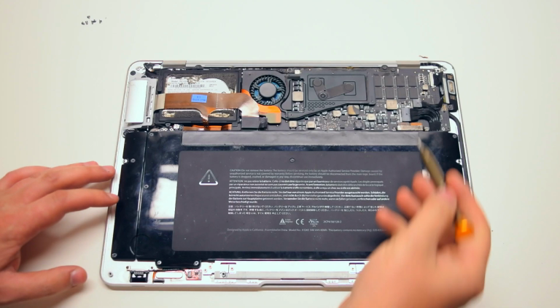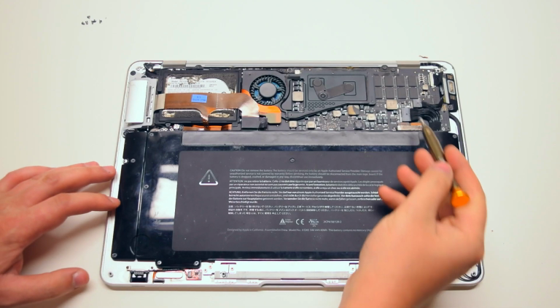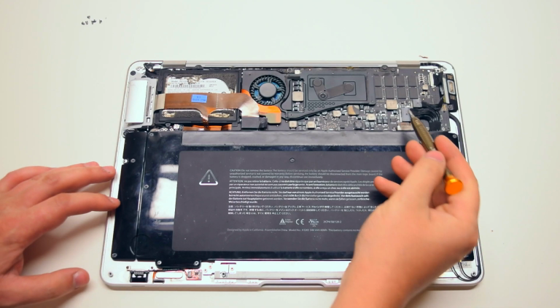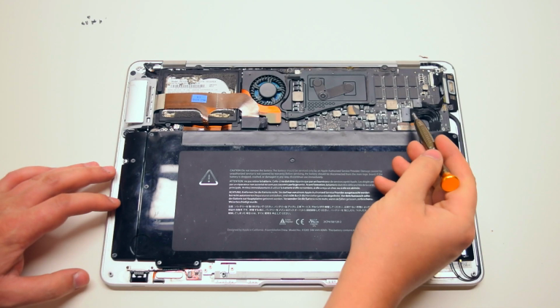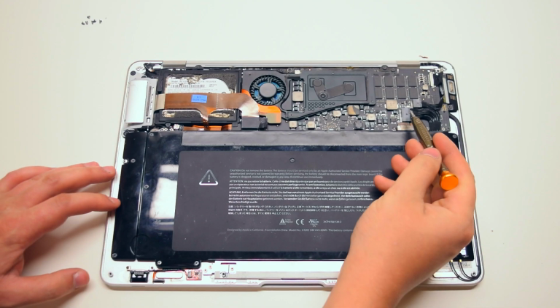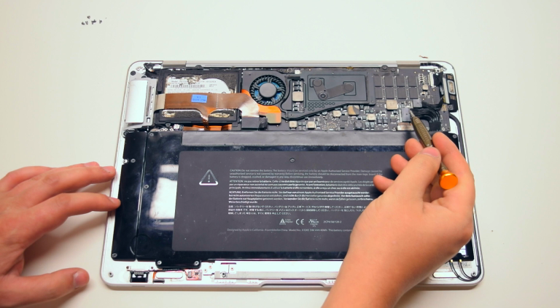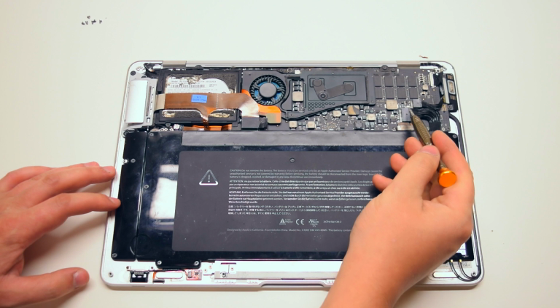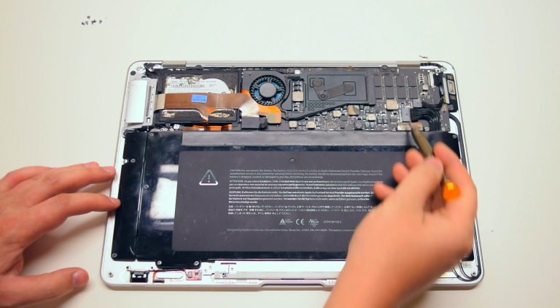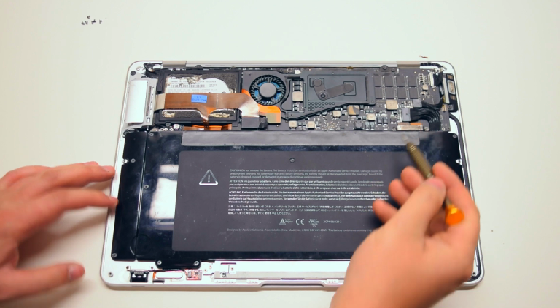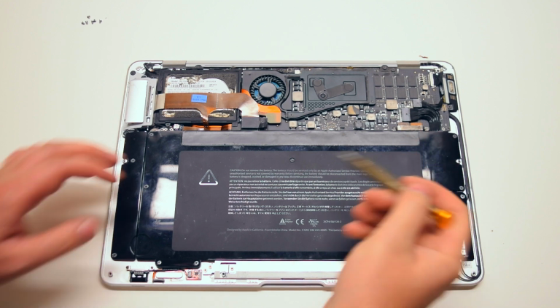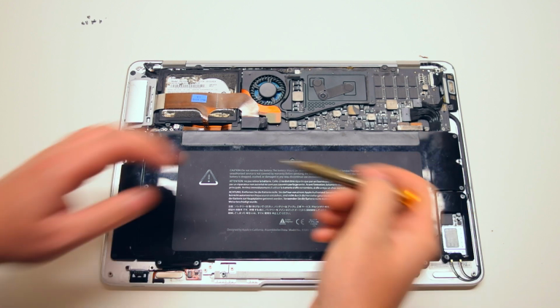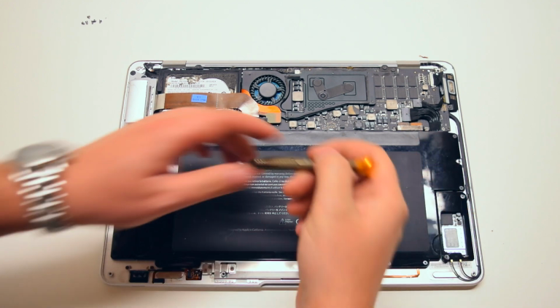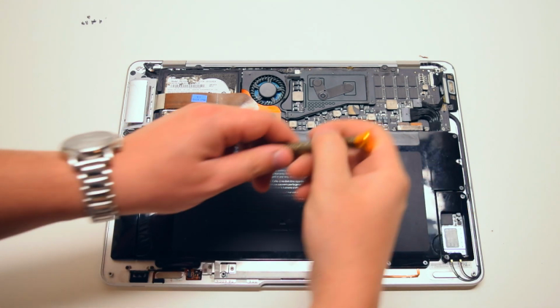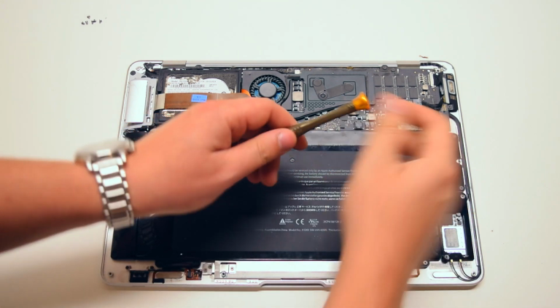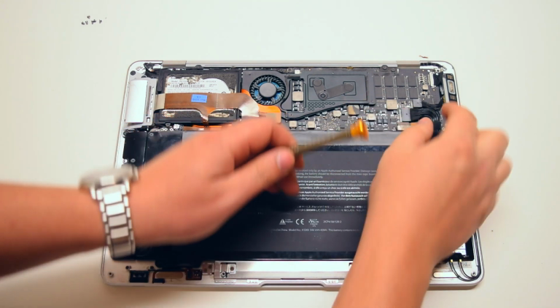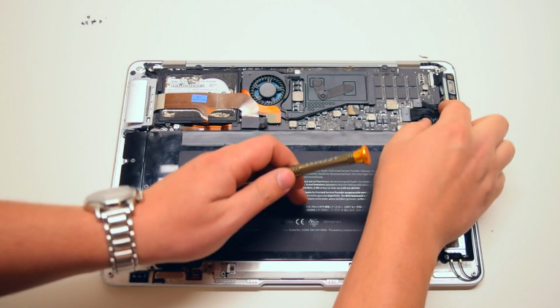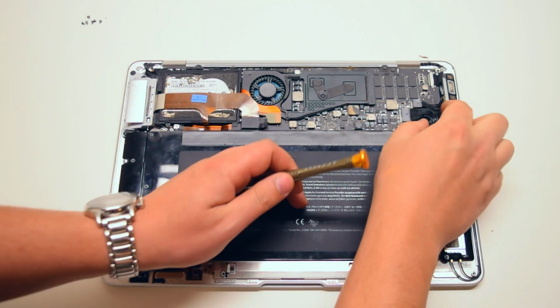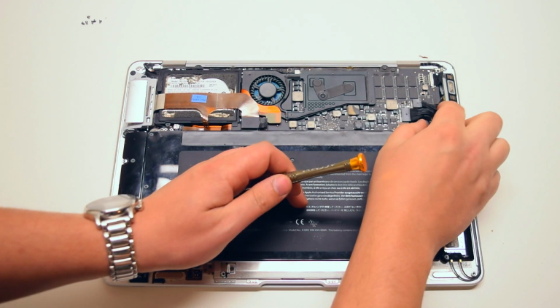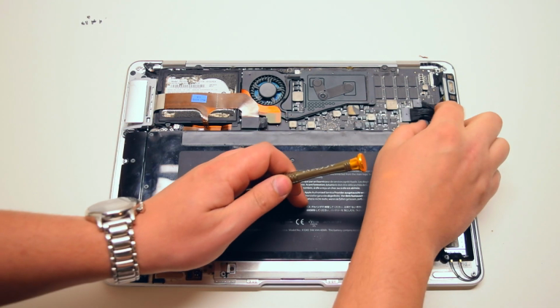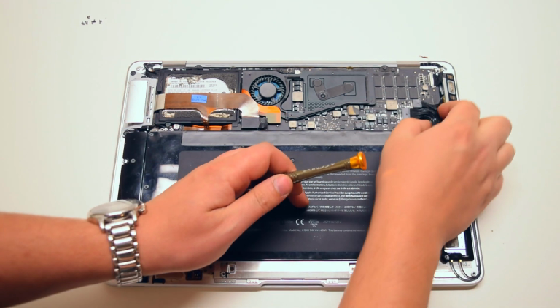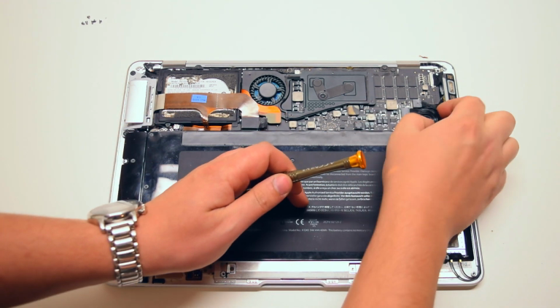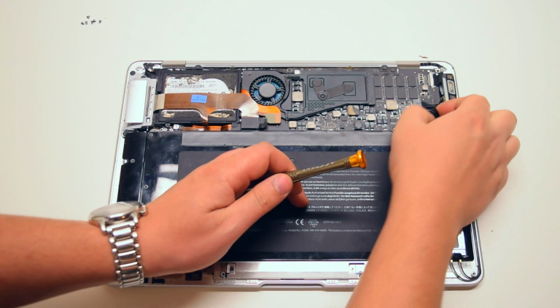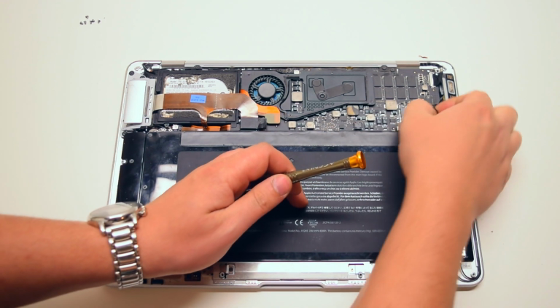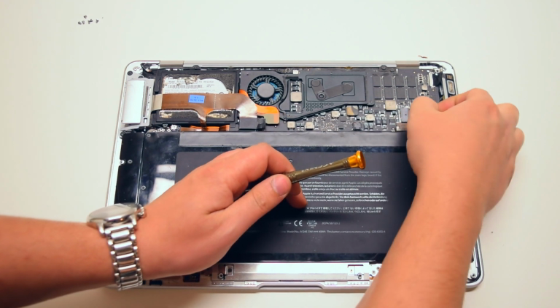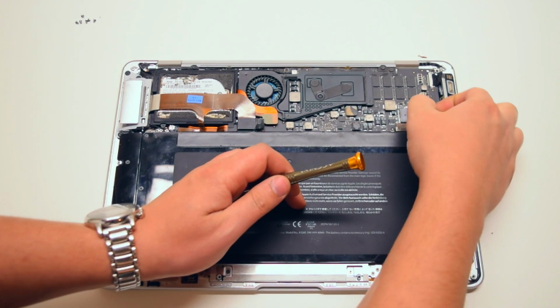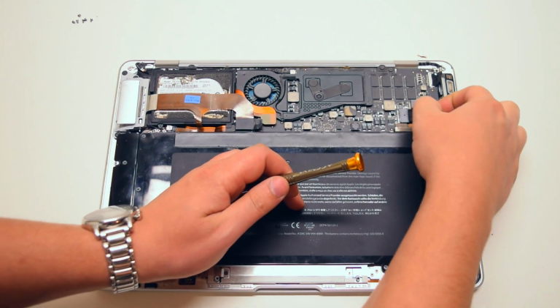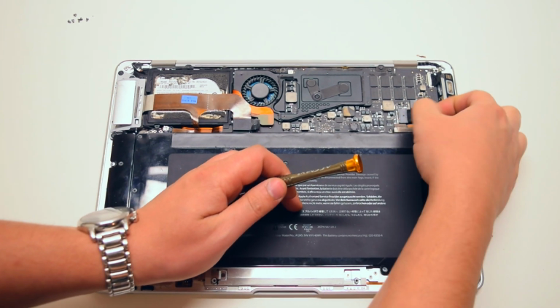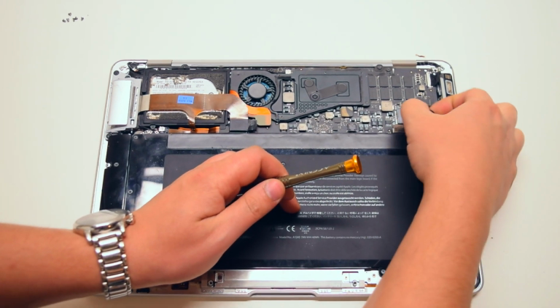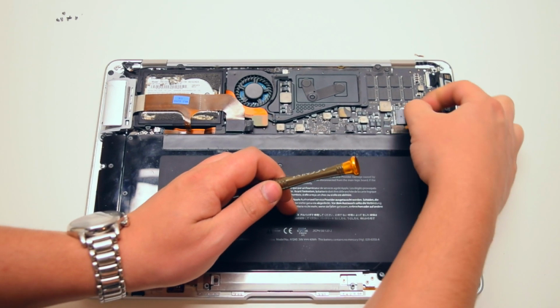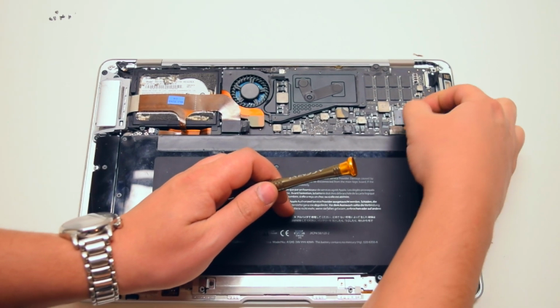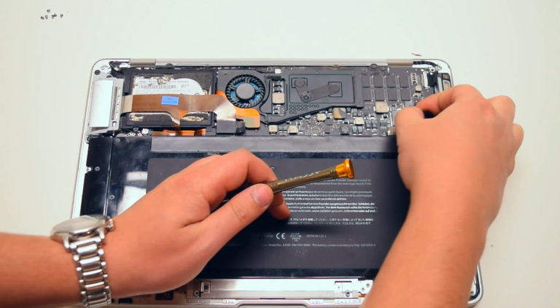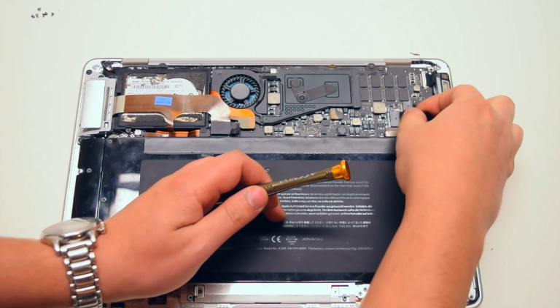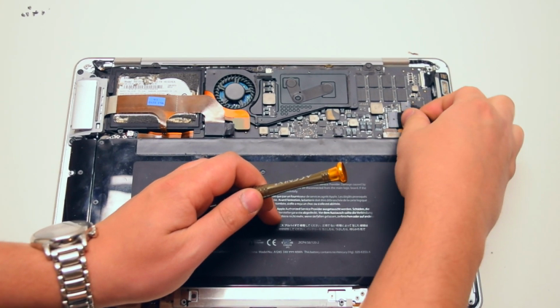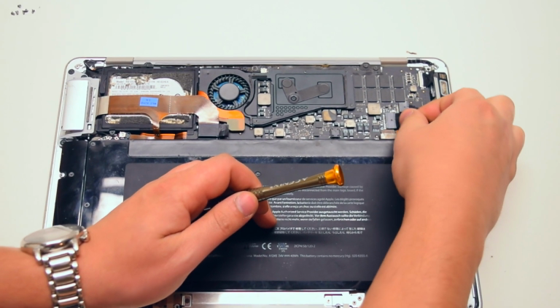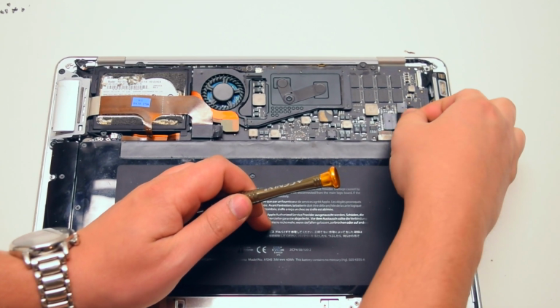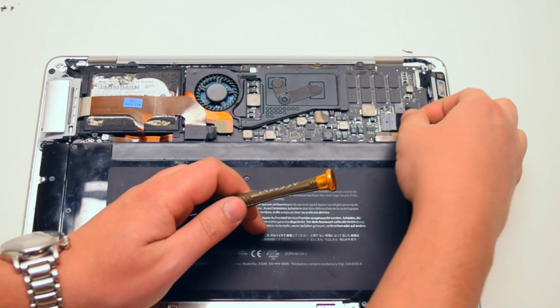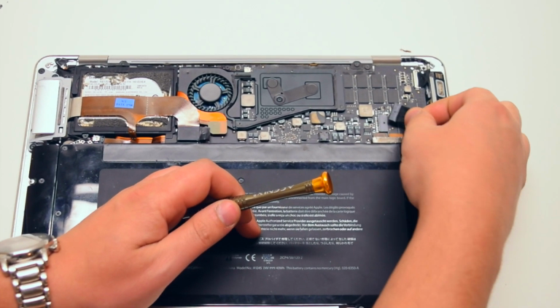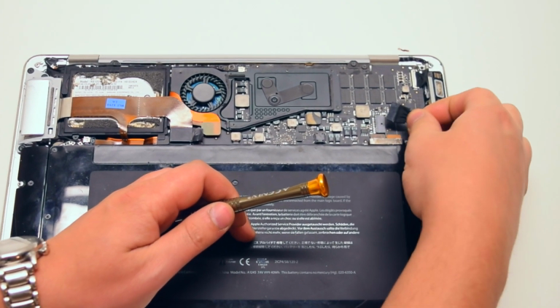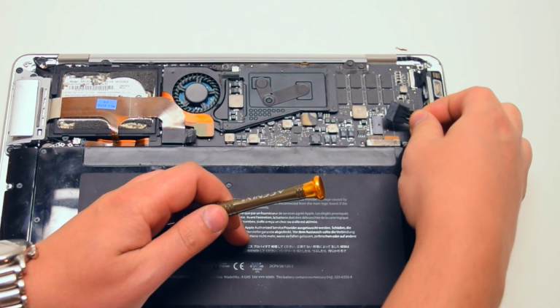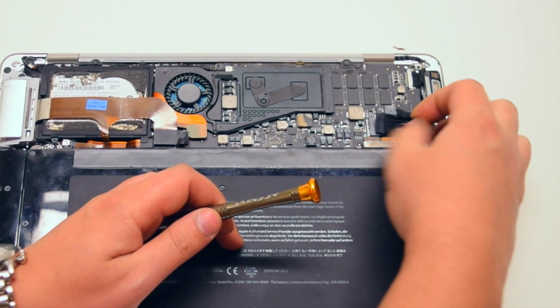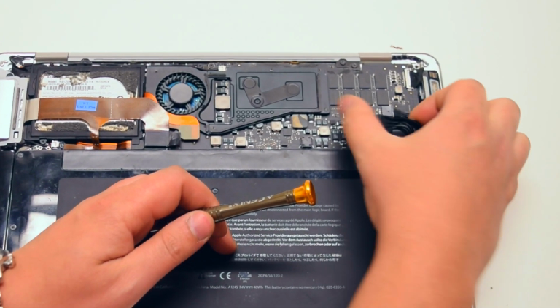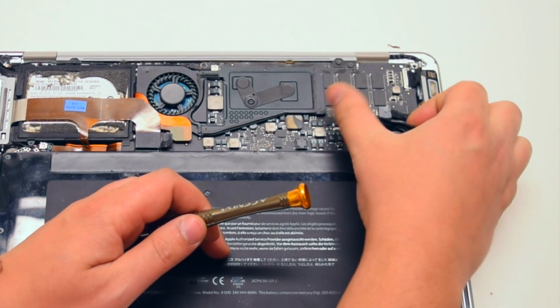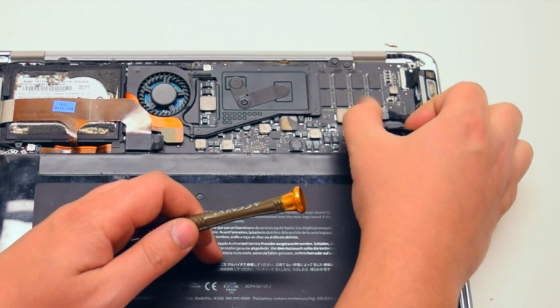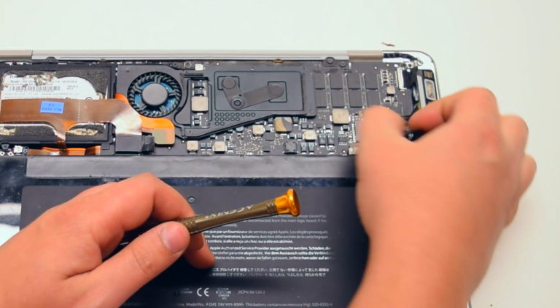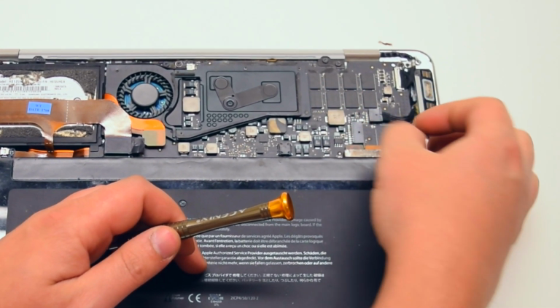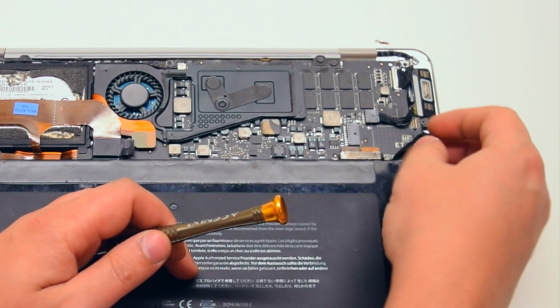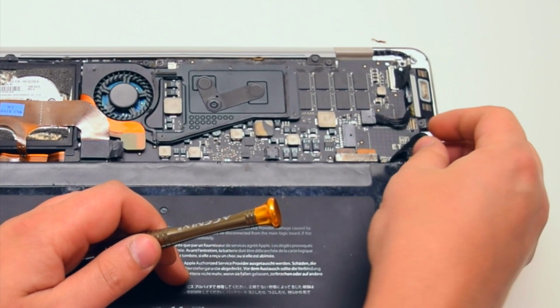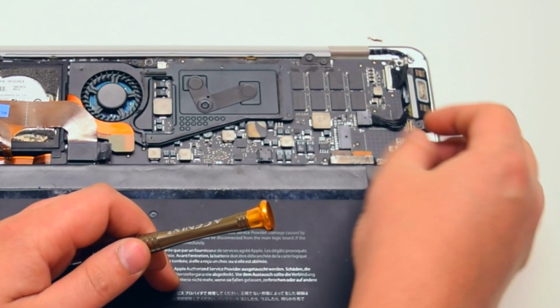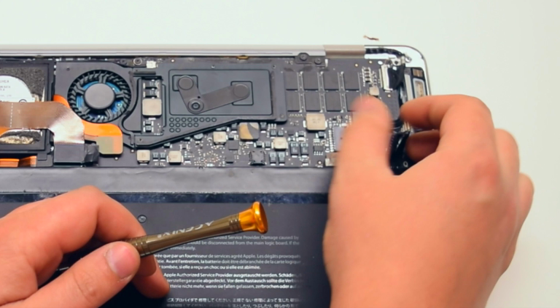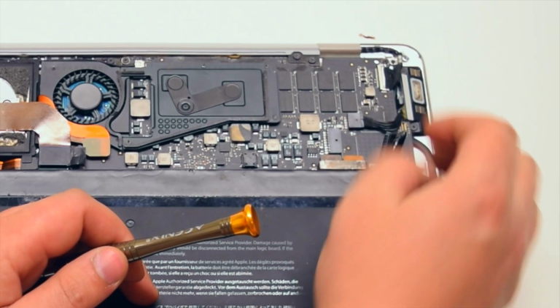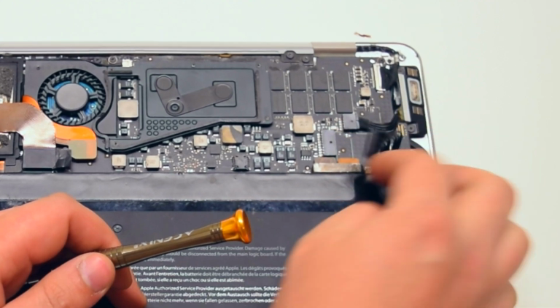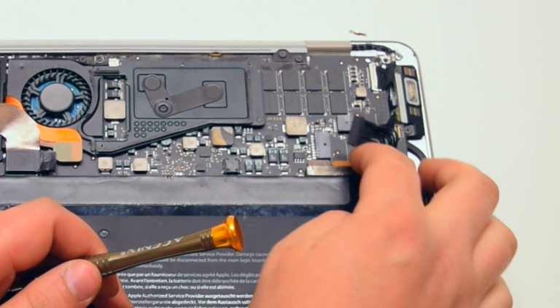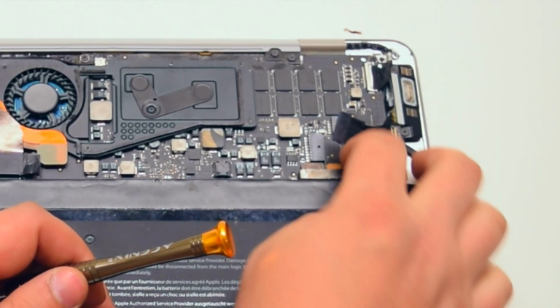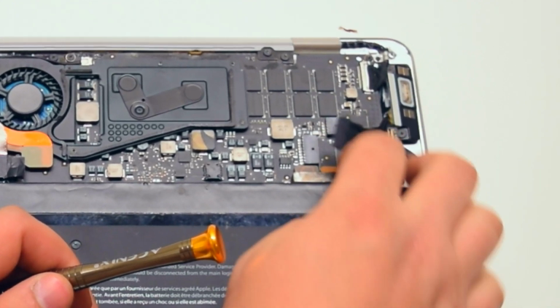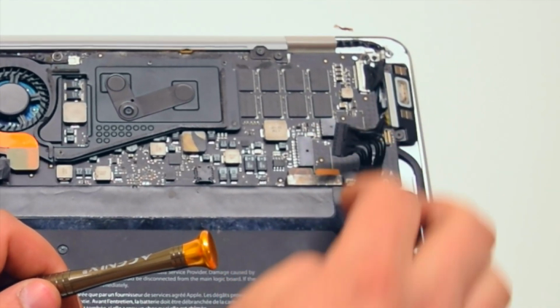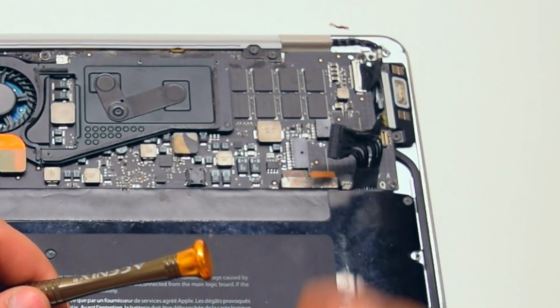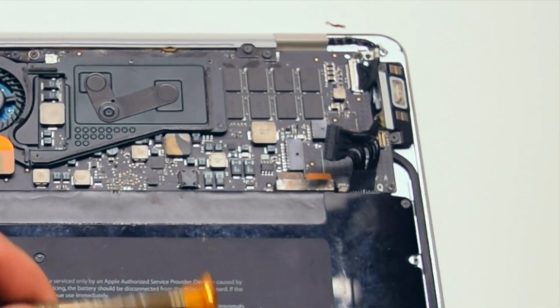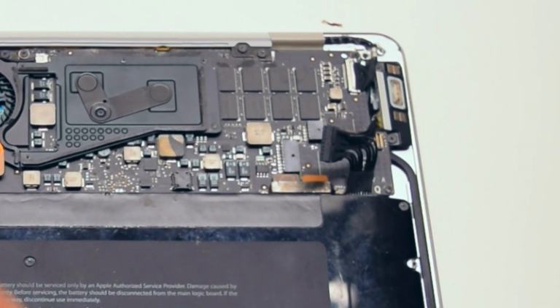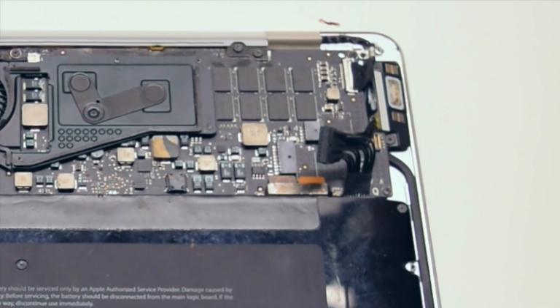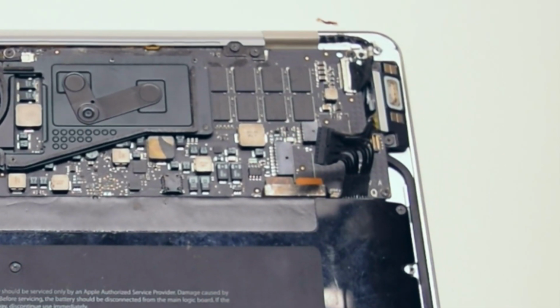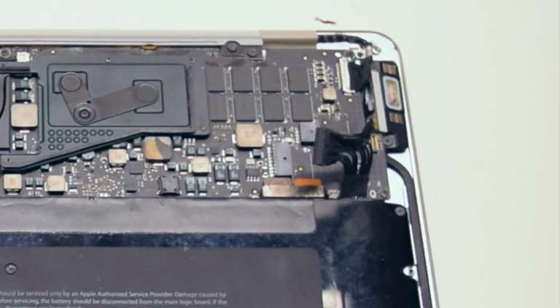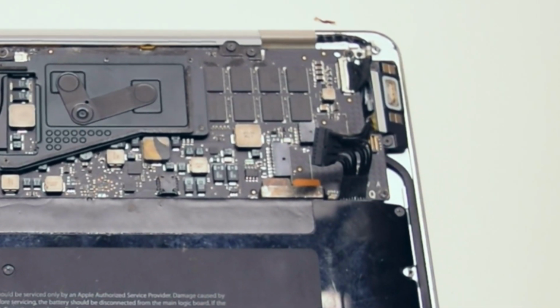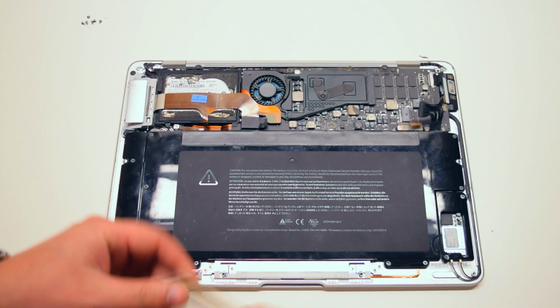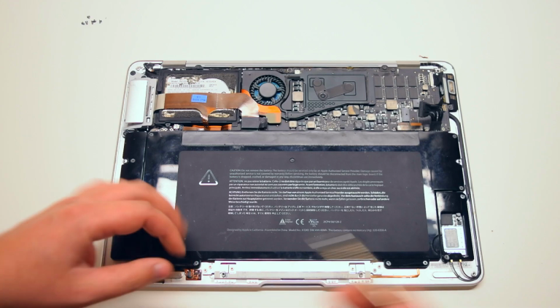Before you begin, start off by disconnecting the battery from the logic board. It's connected with one simple connector.